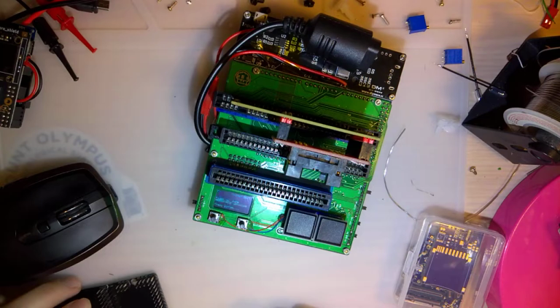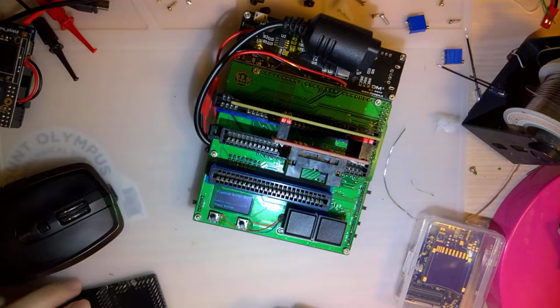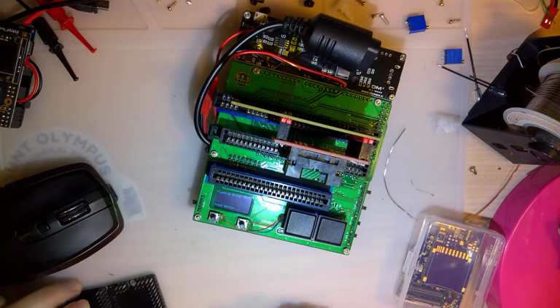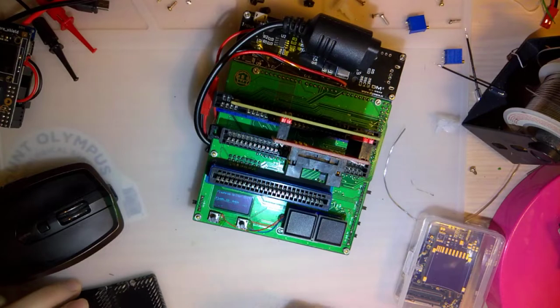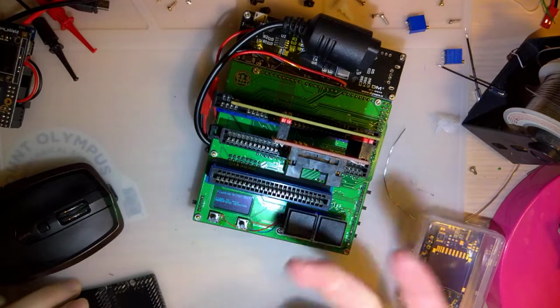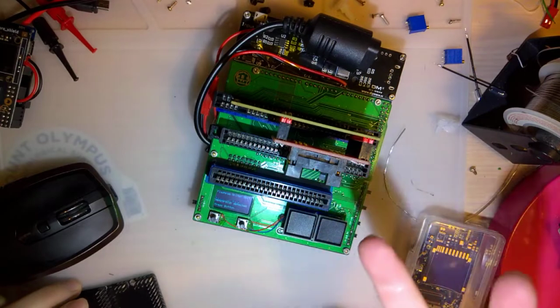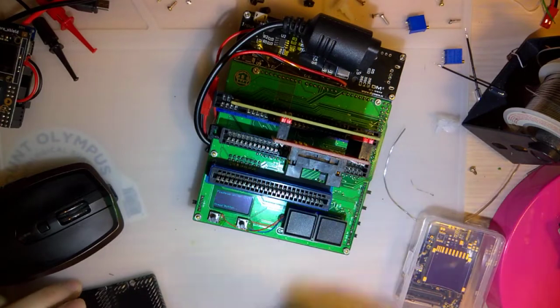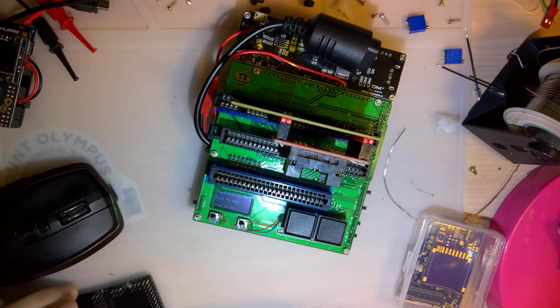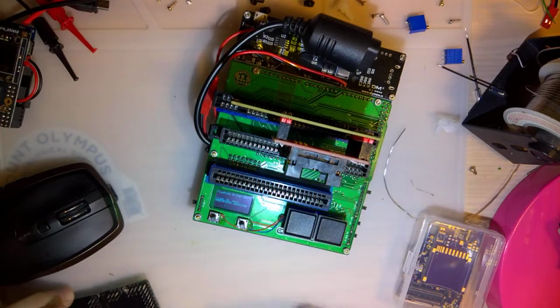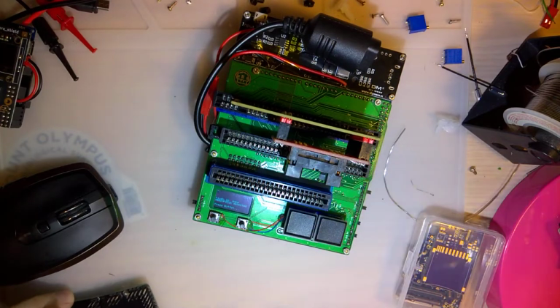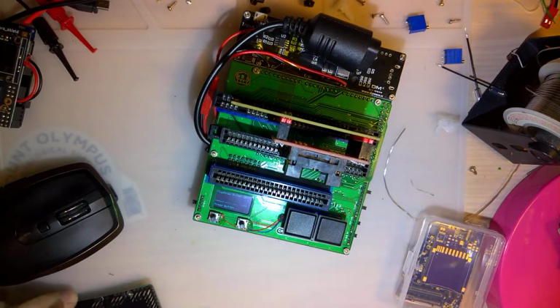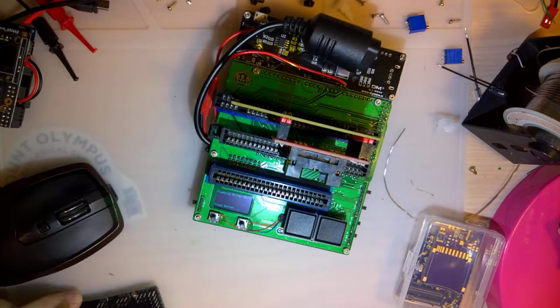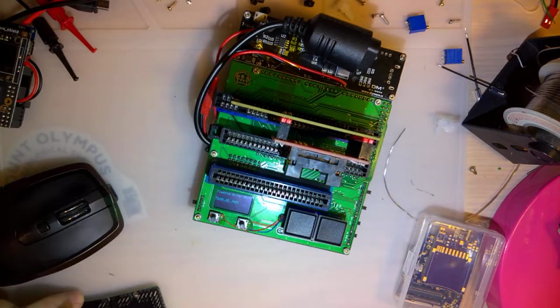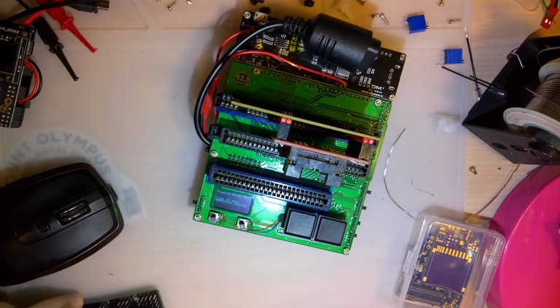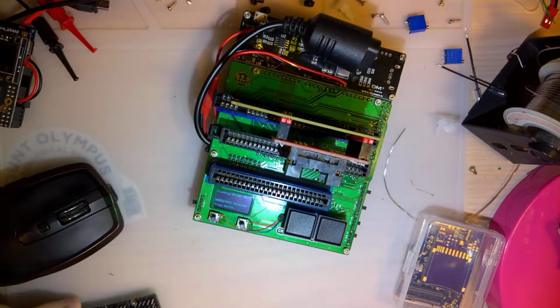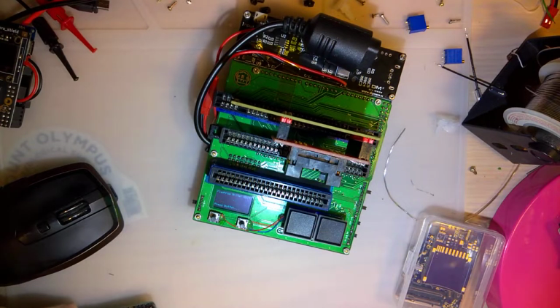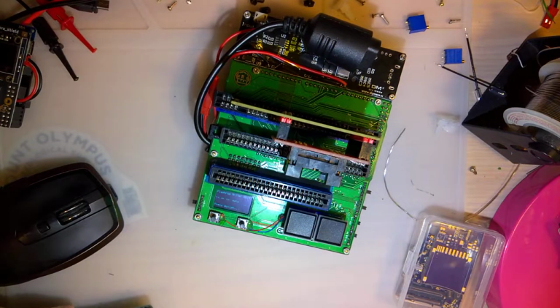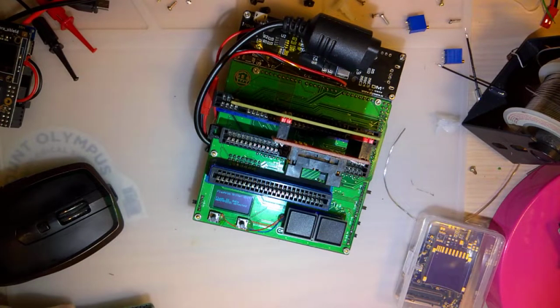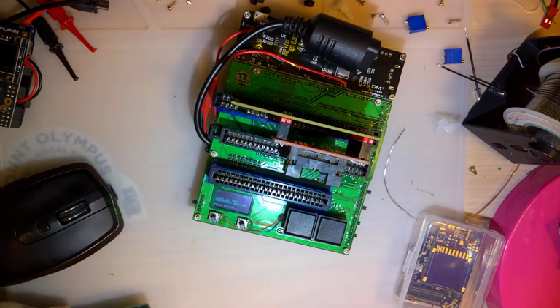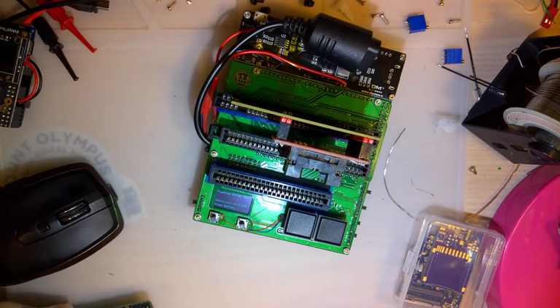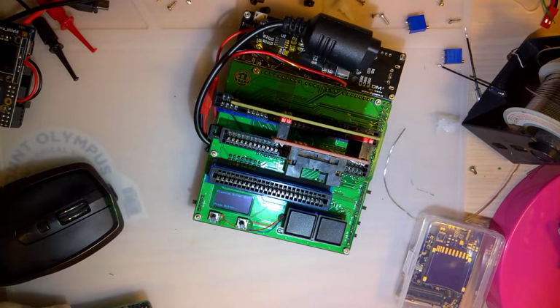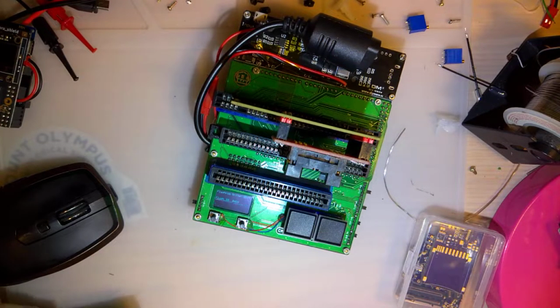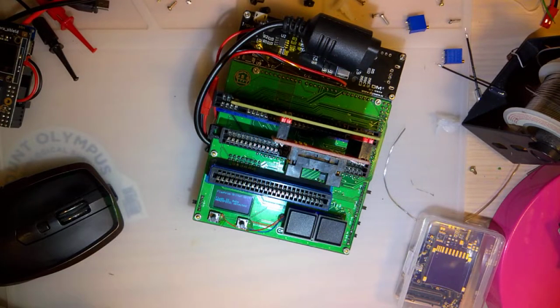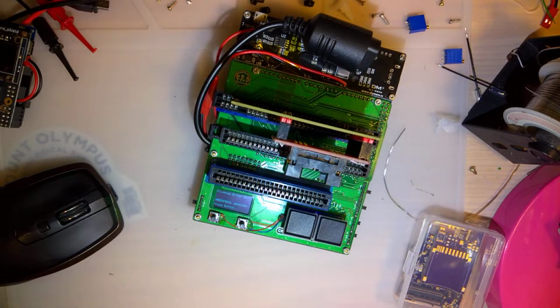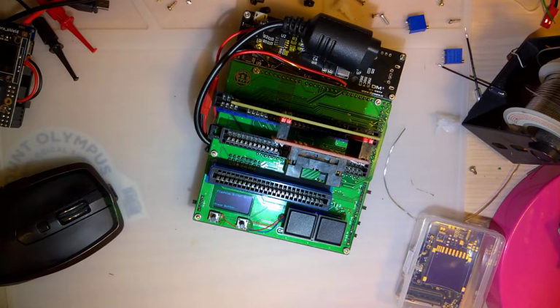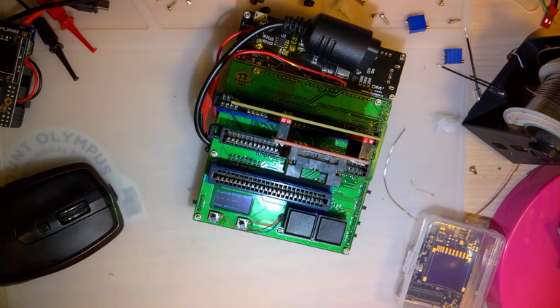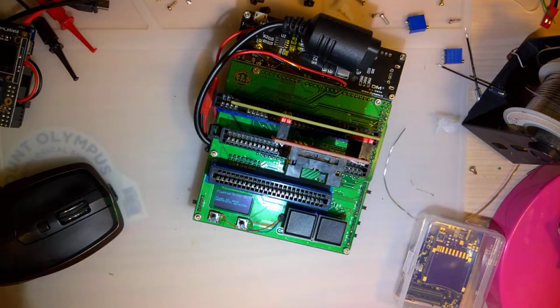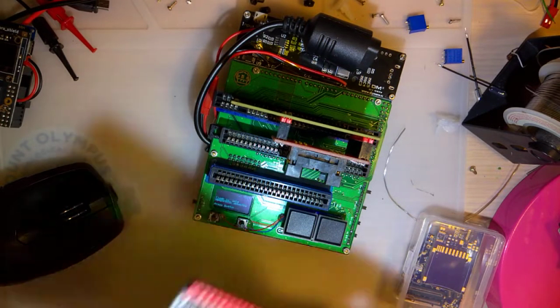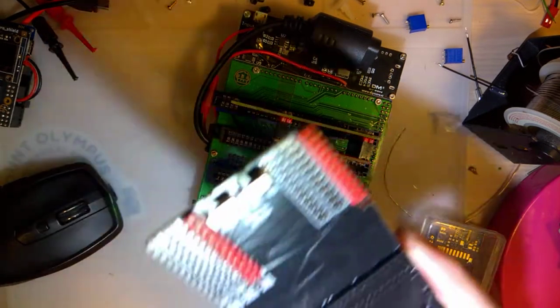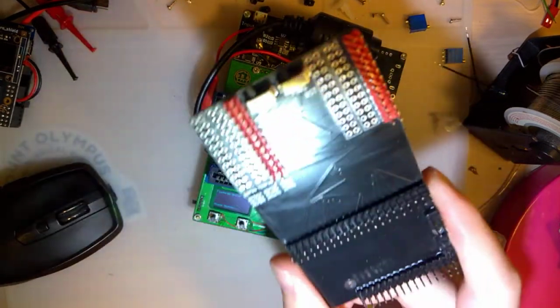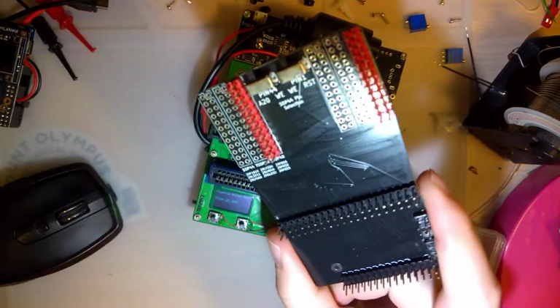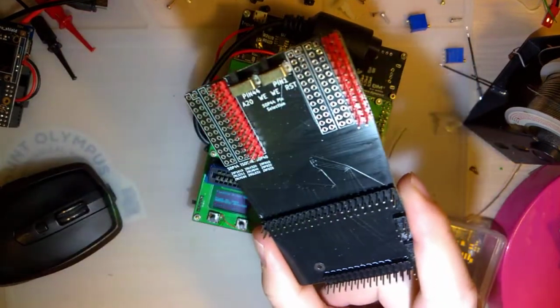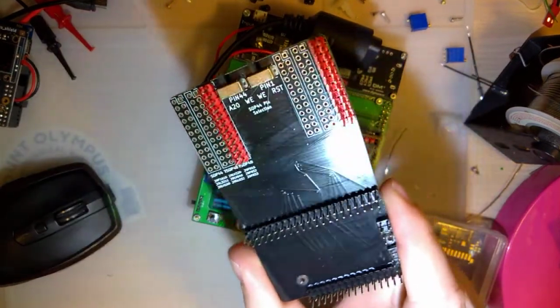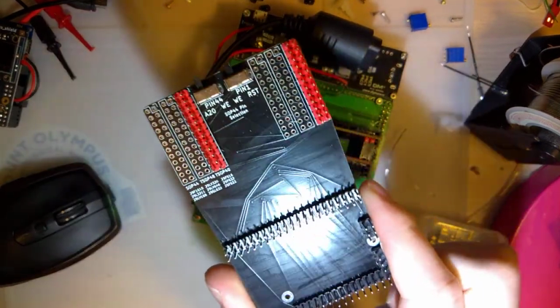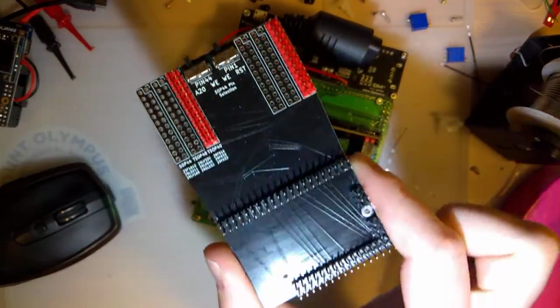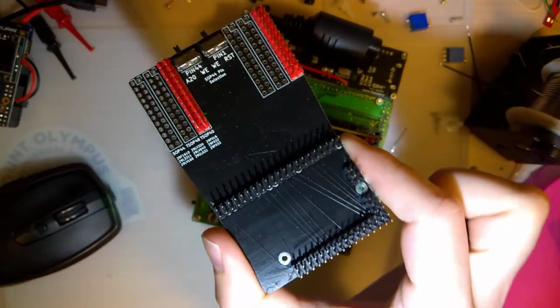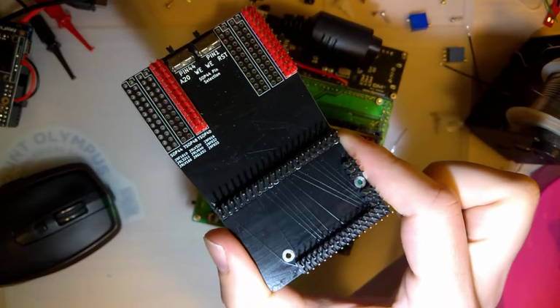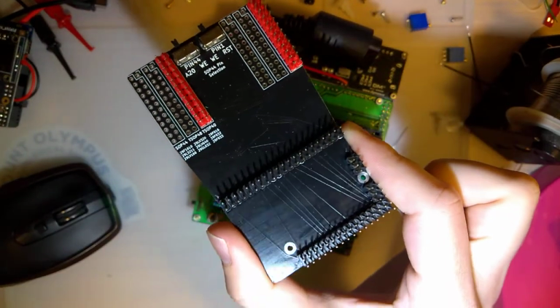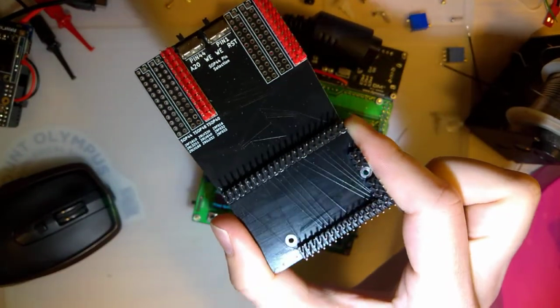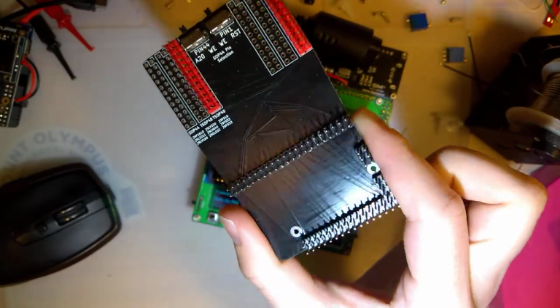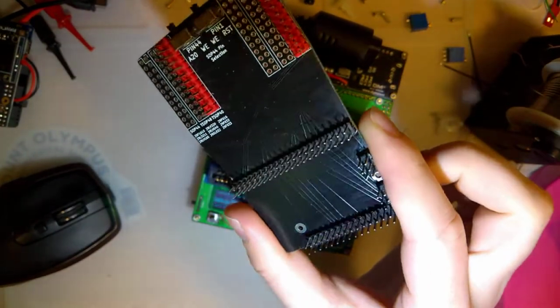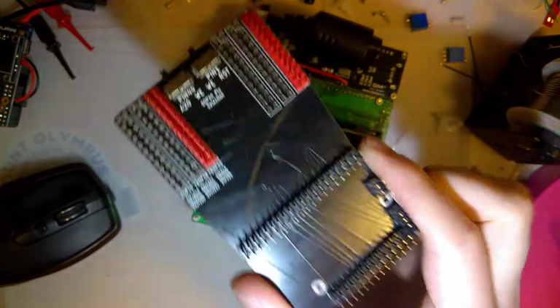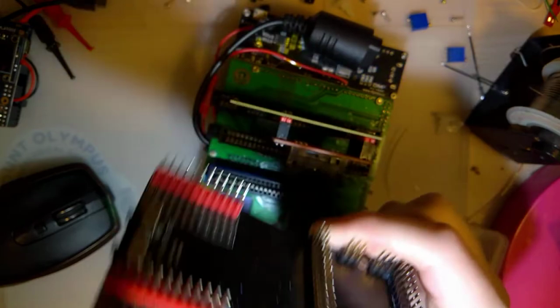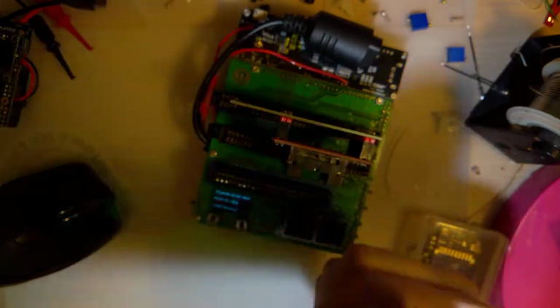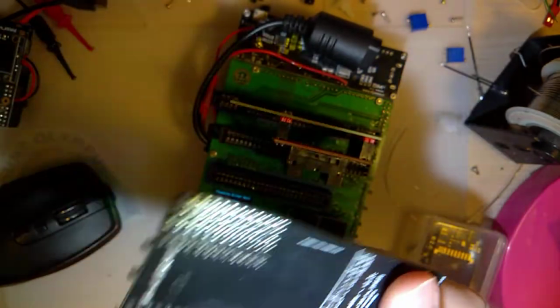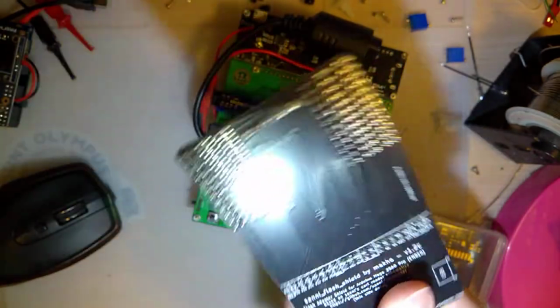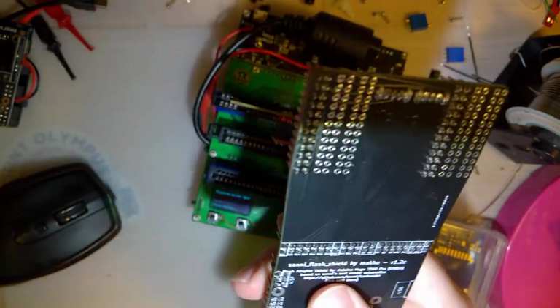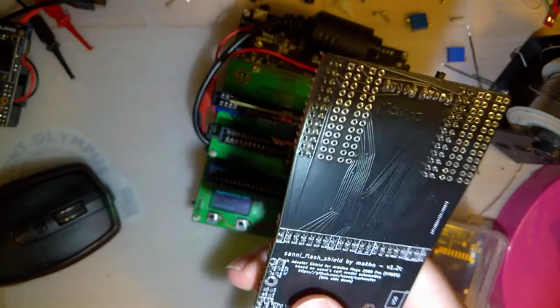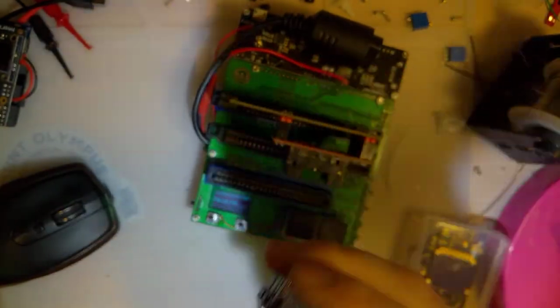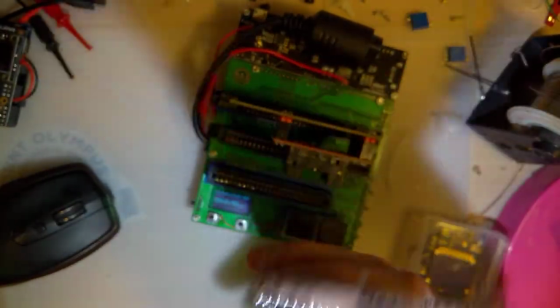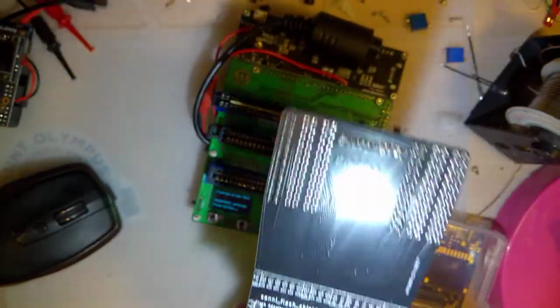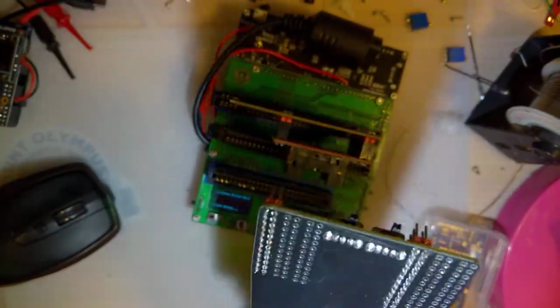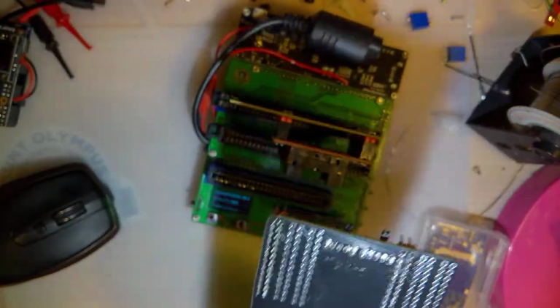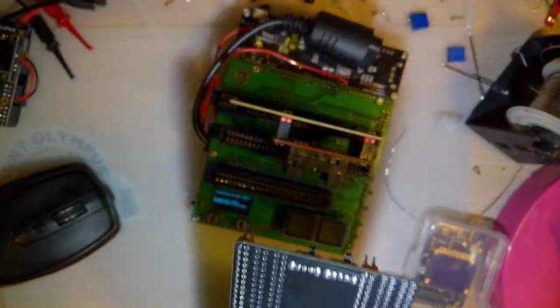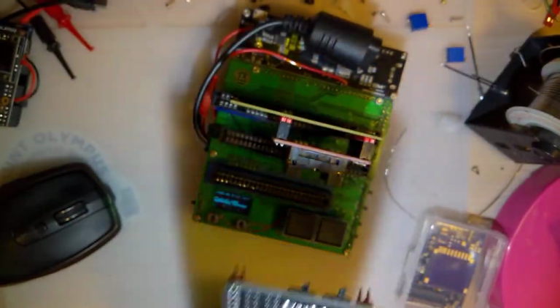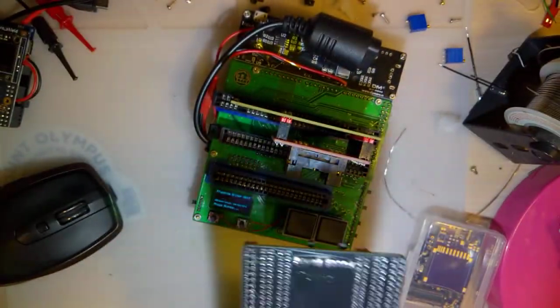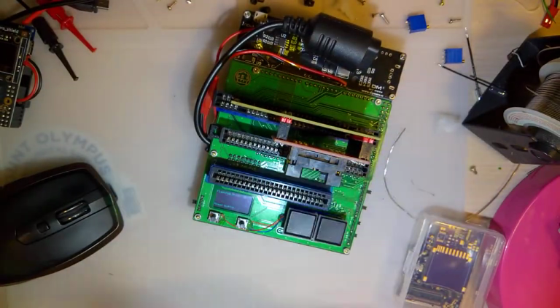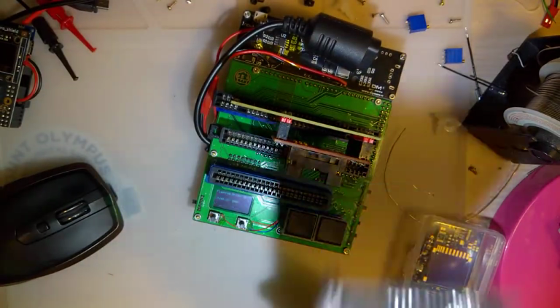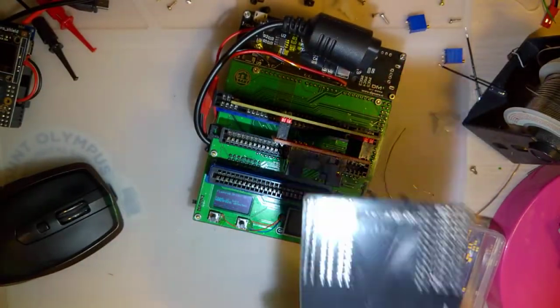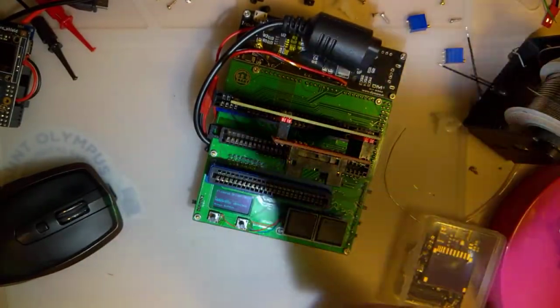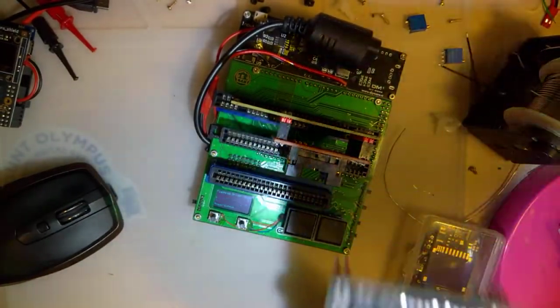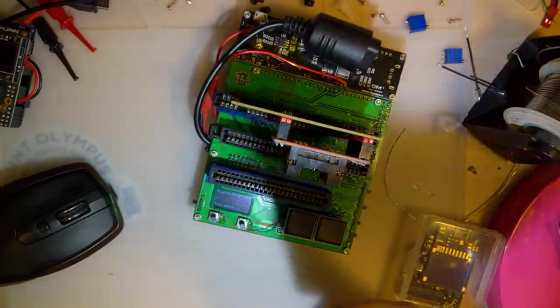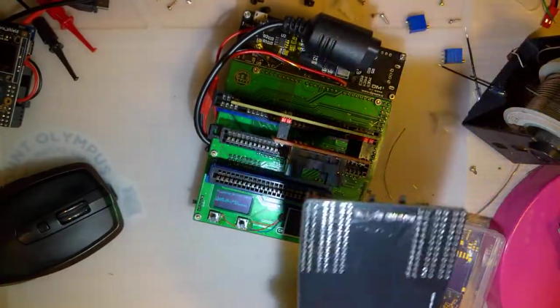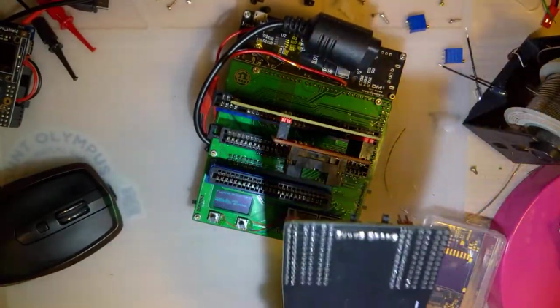Hey folks, long time no see. I'm gonna see if I can get this thing working tonight. I did finally start working on it again.